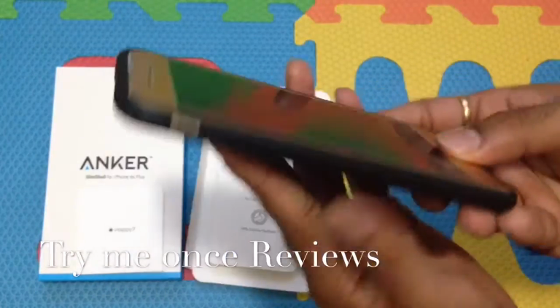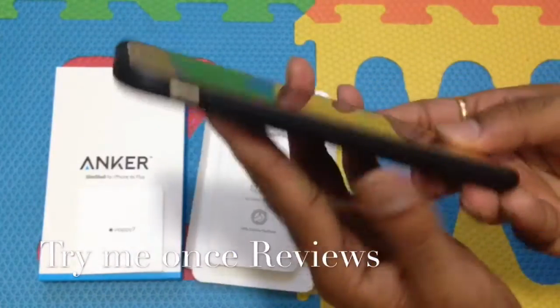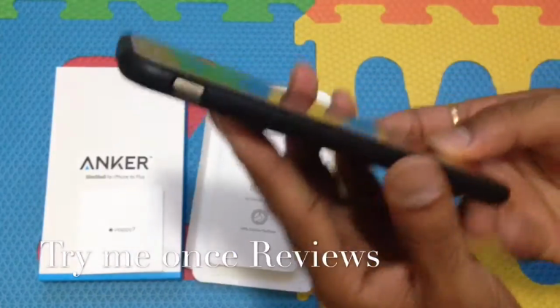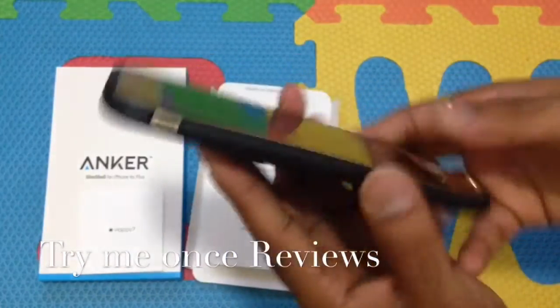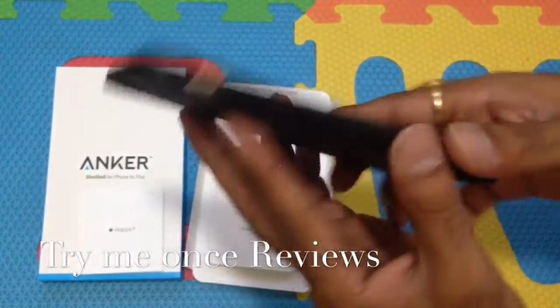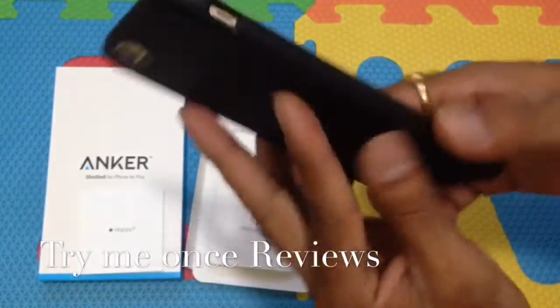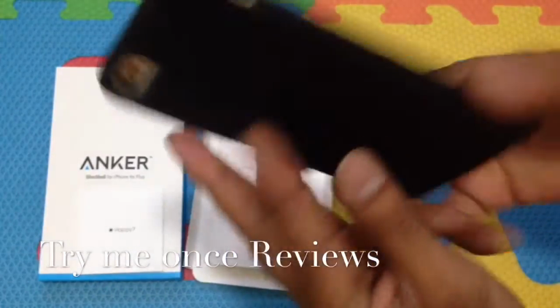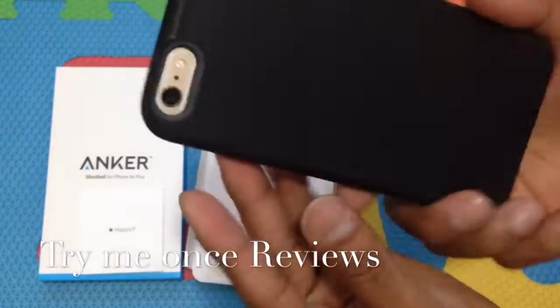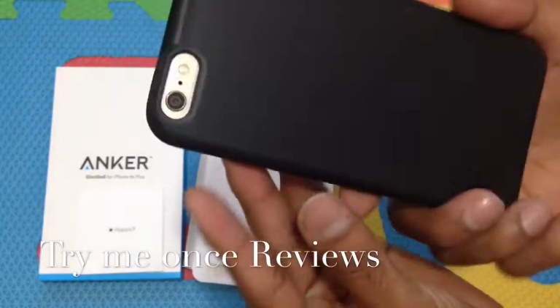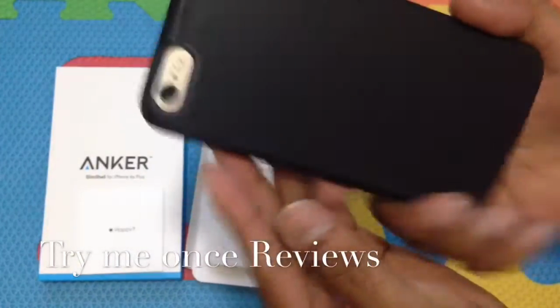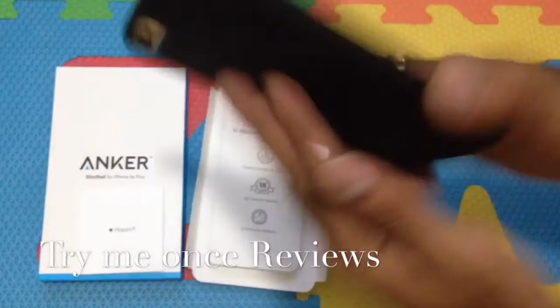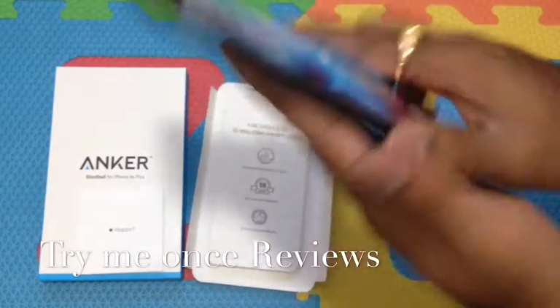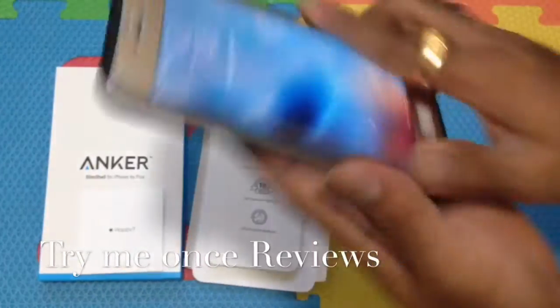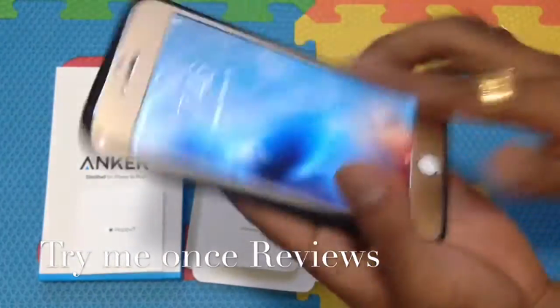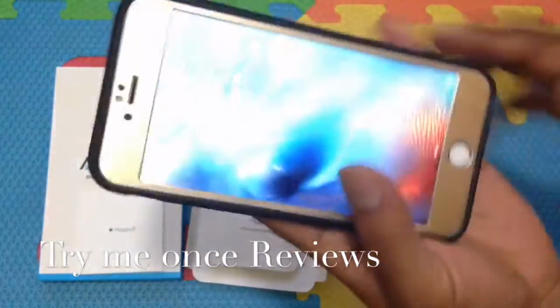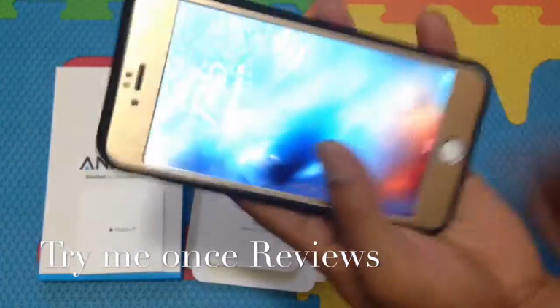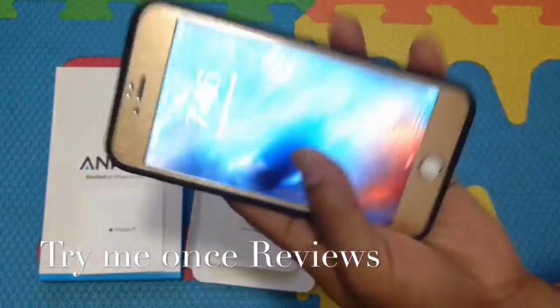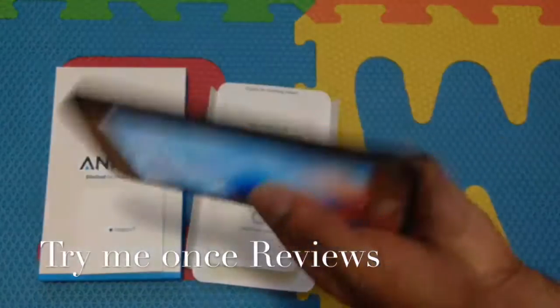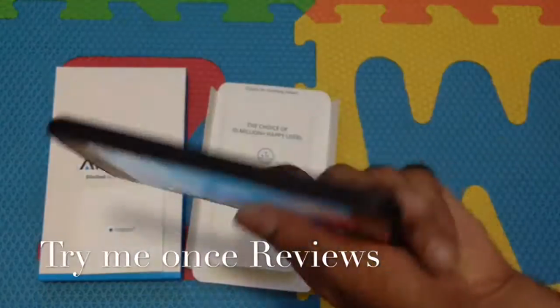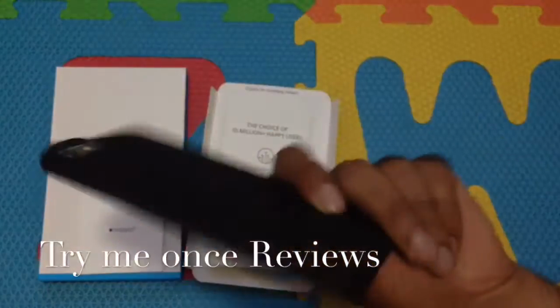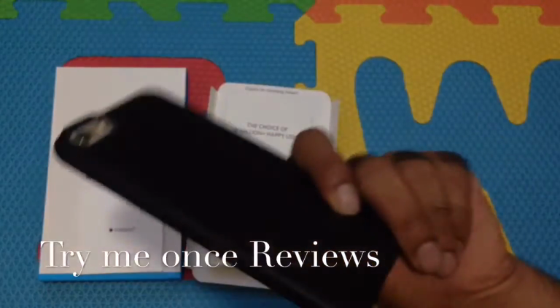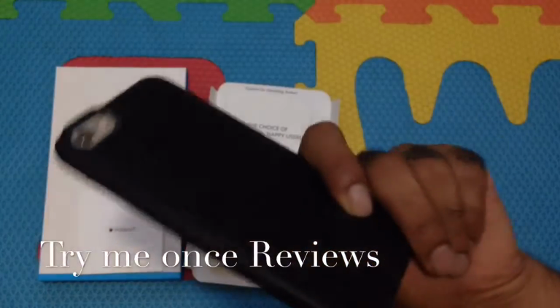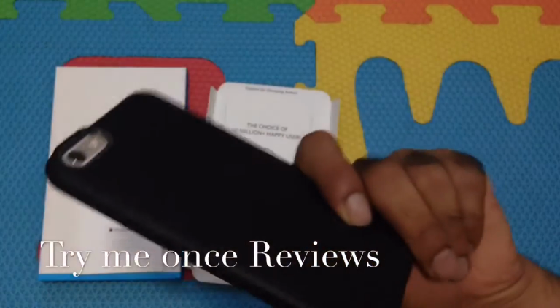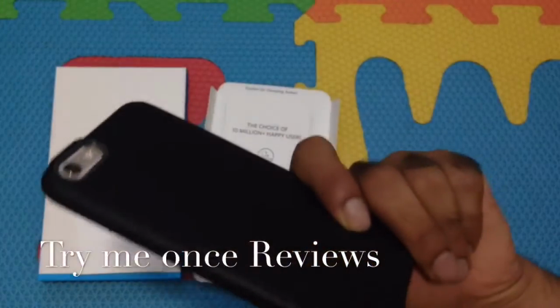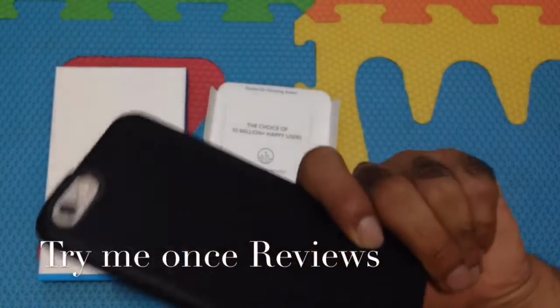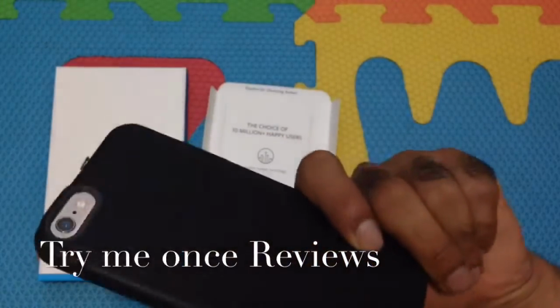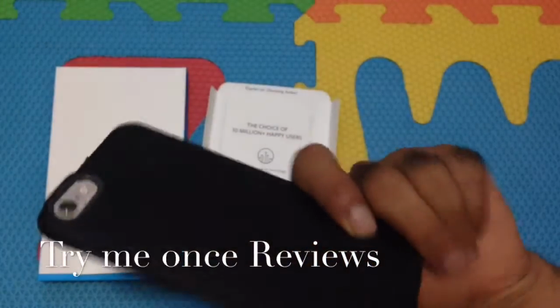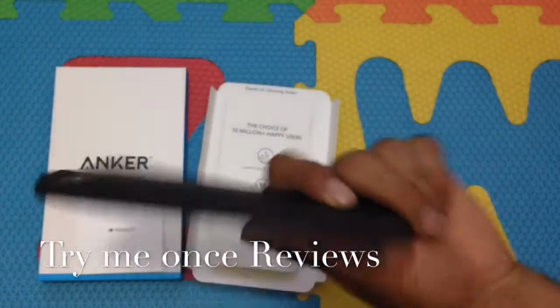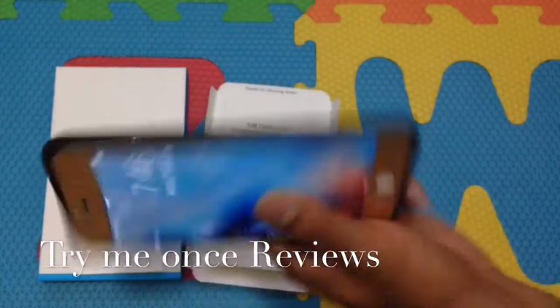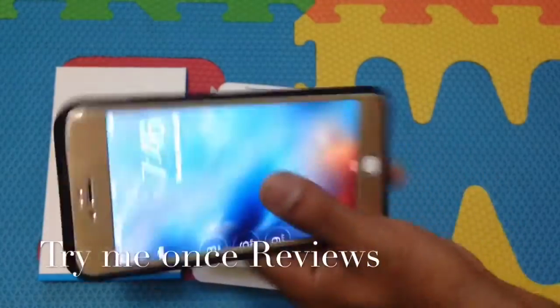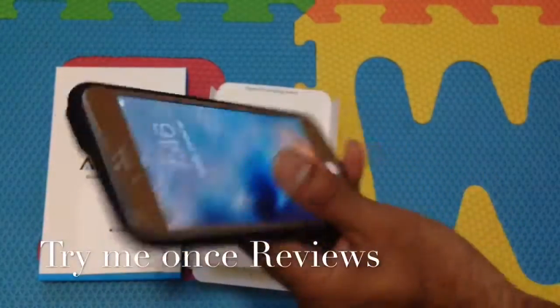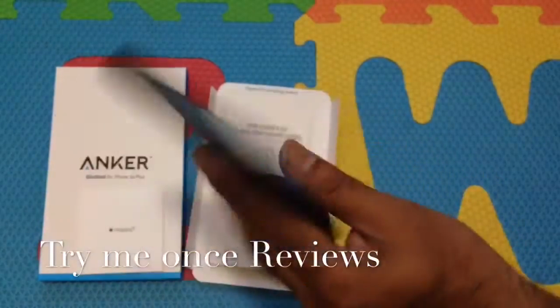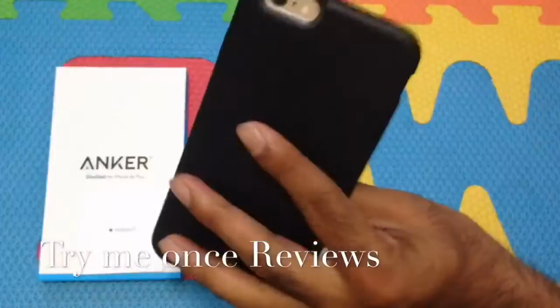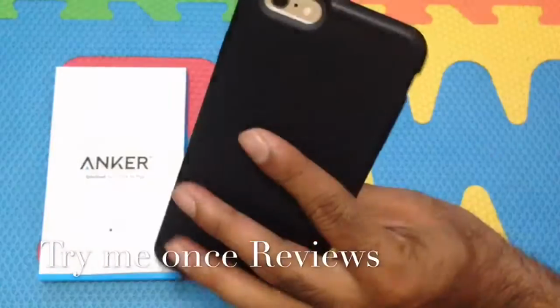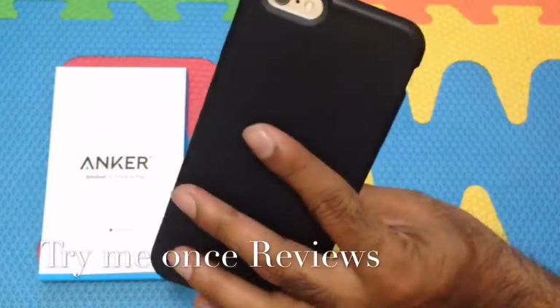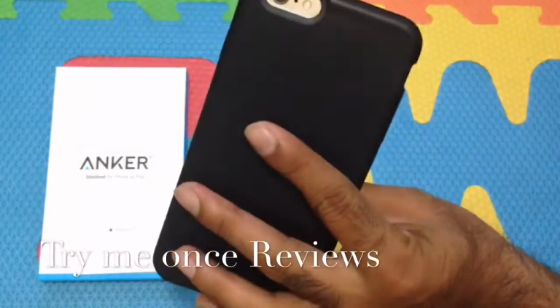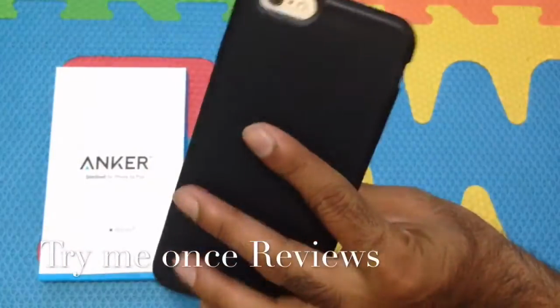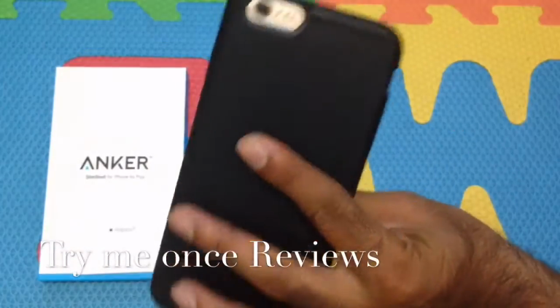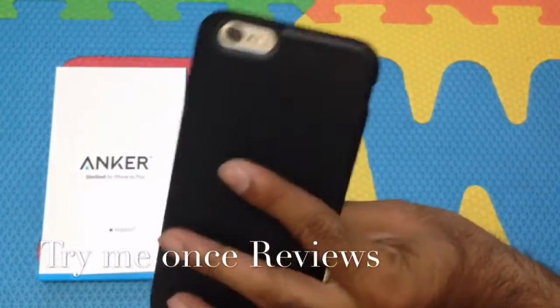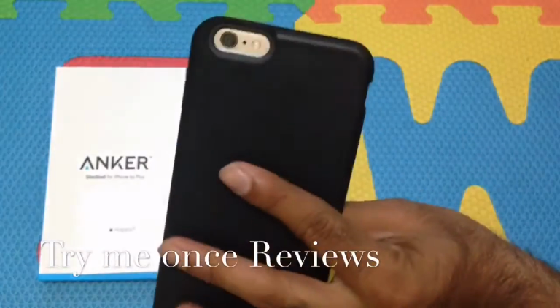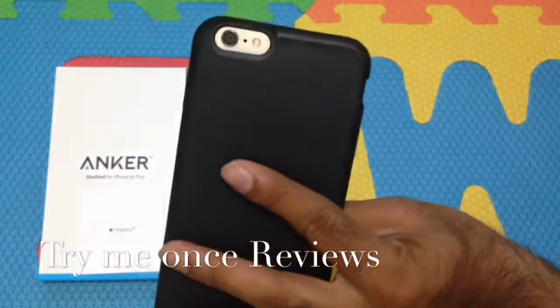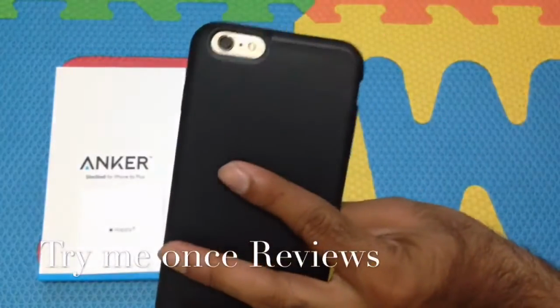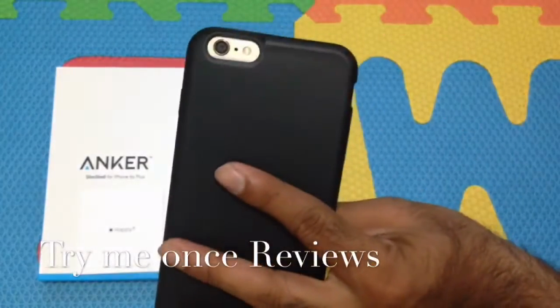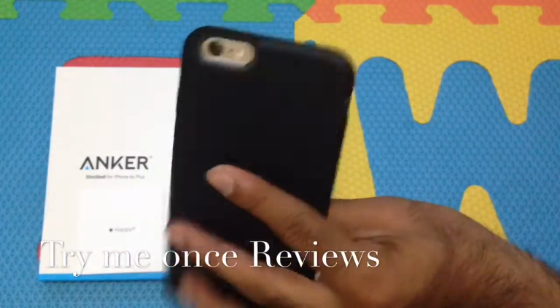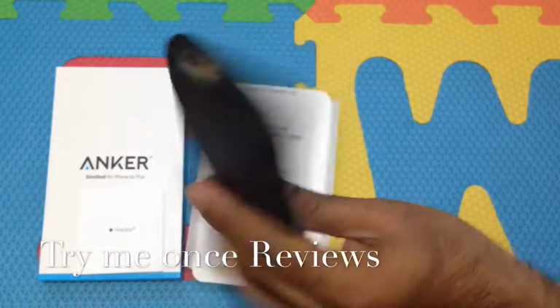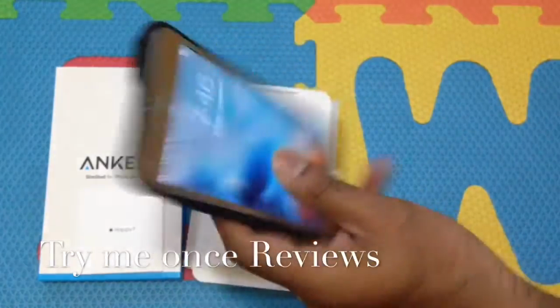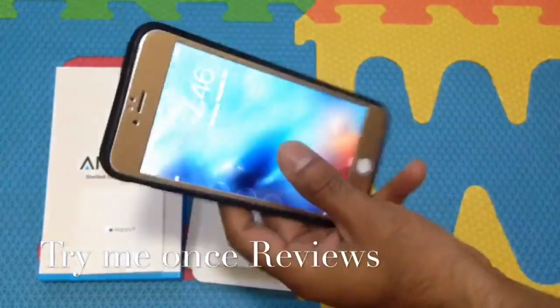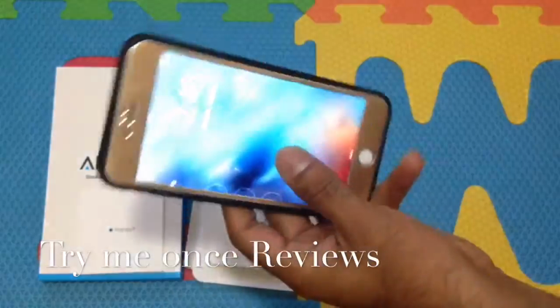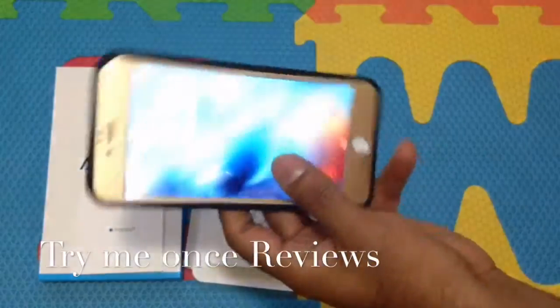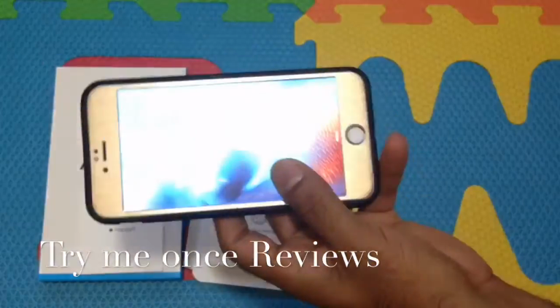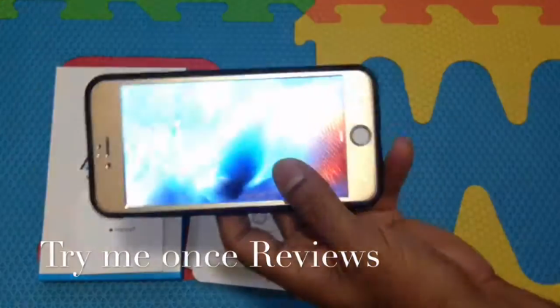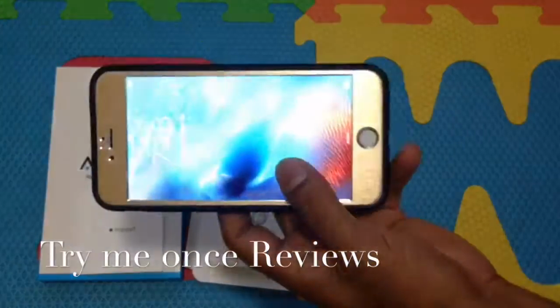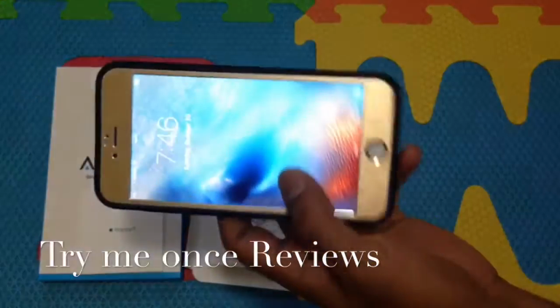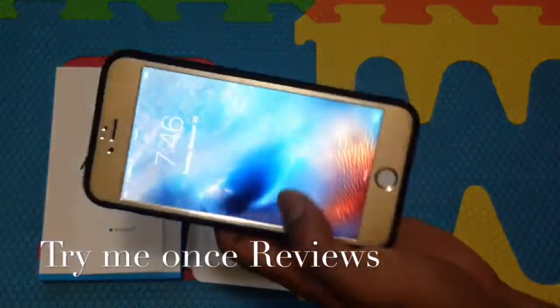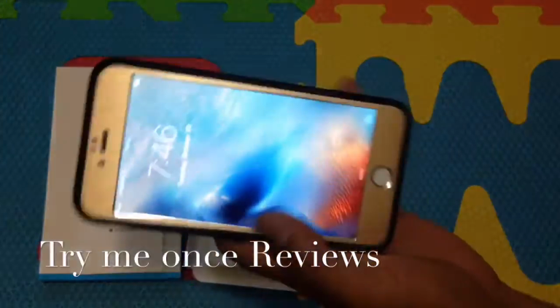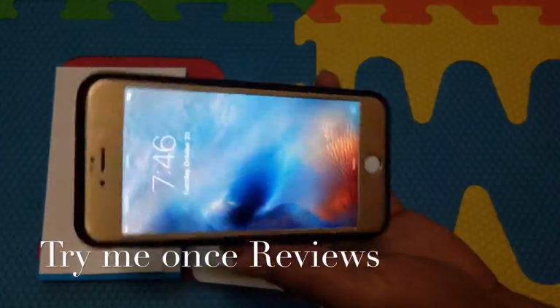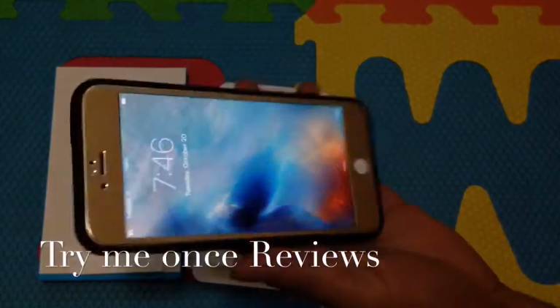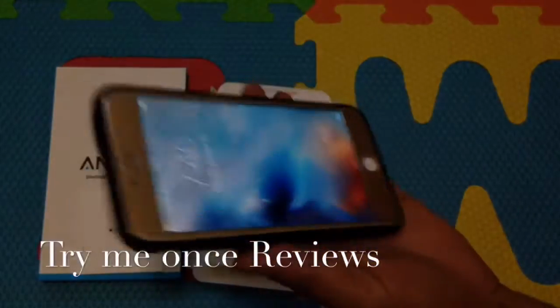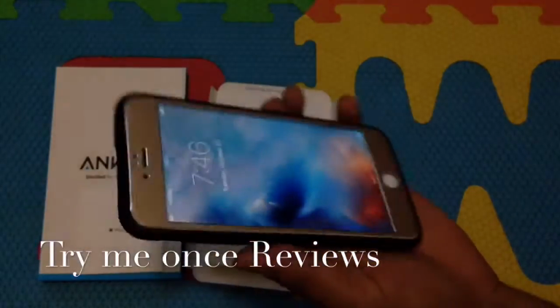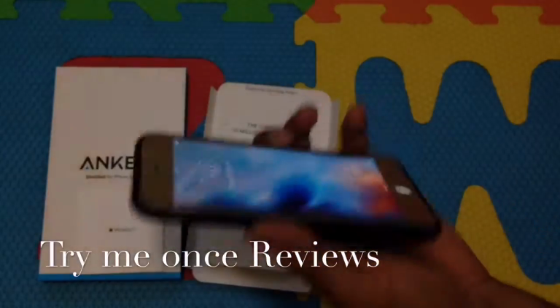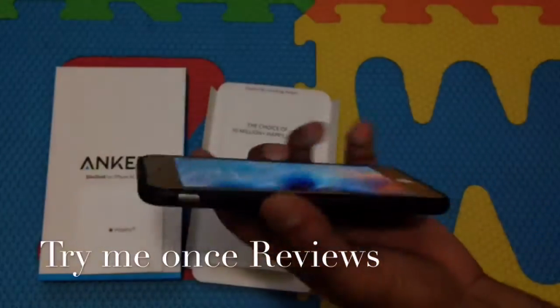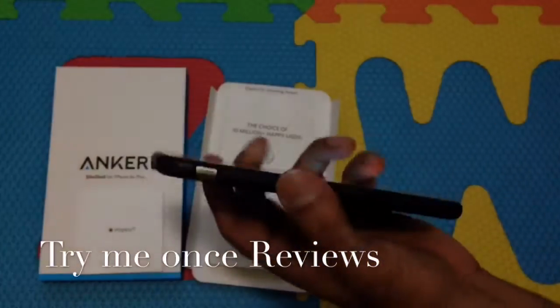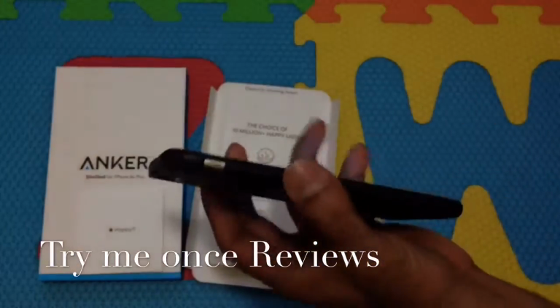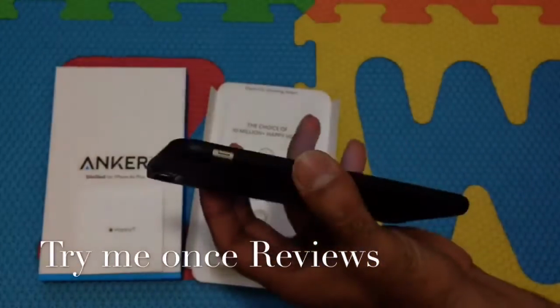It feels really nice in hand — a simple, slim shell case. This was B4TriB1's Reviews.